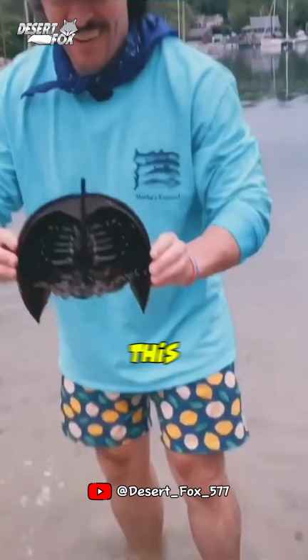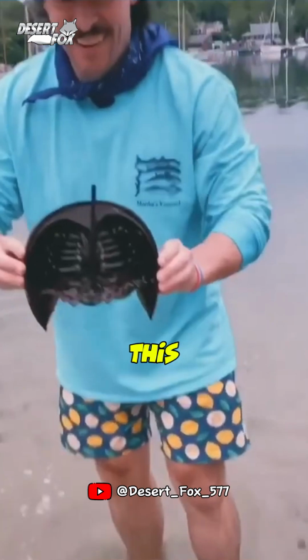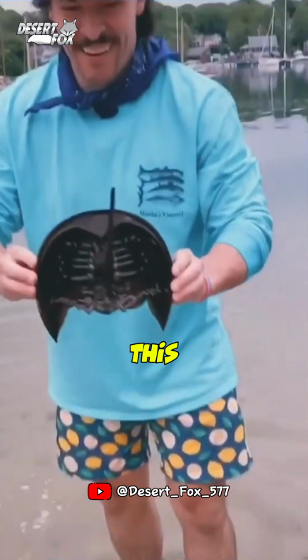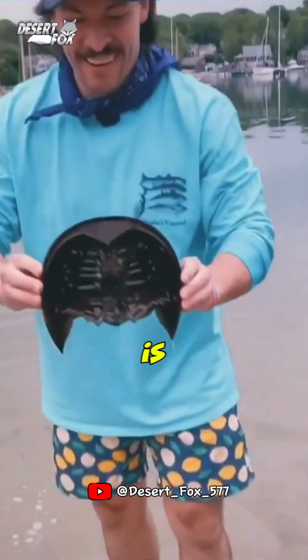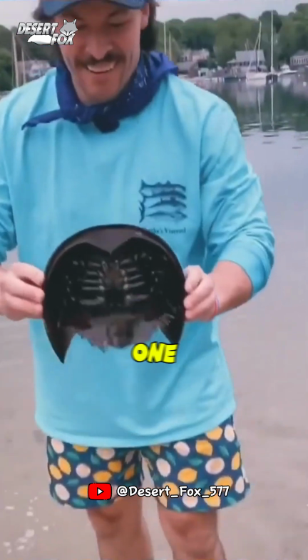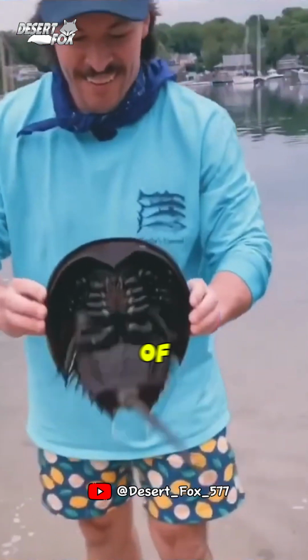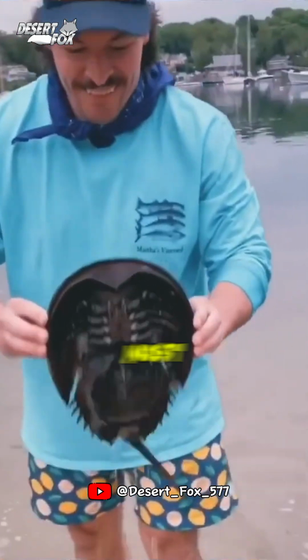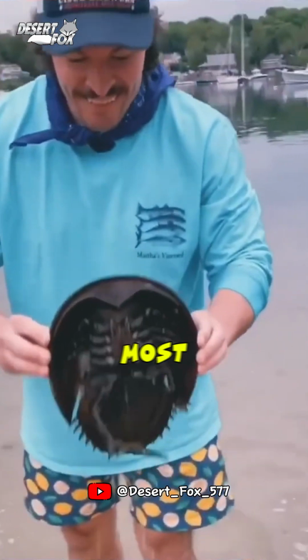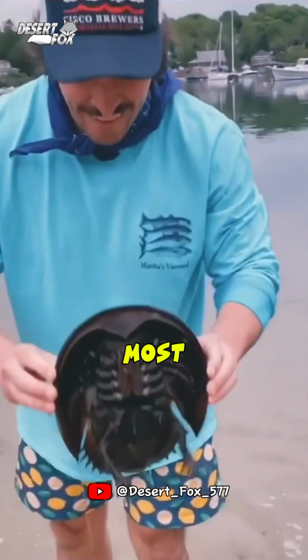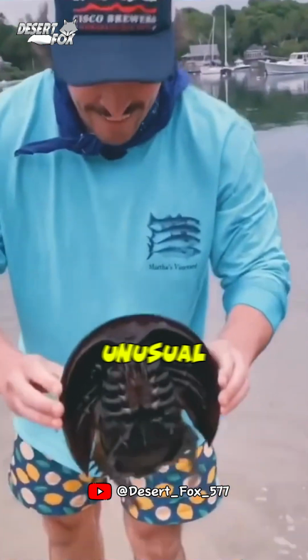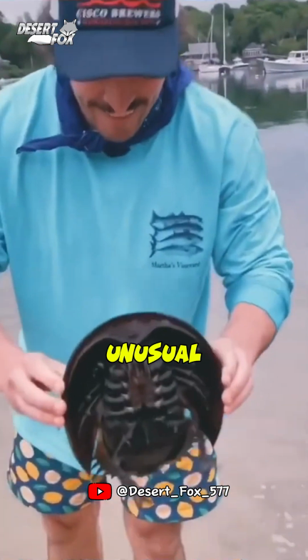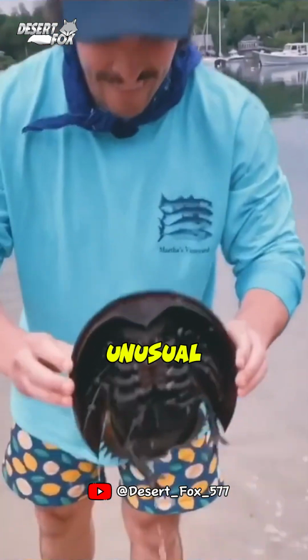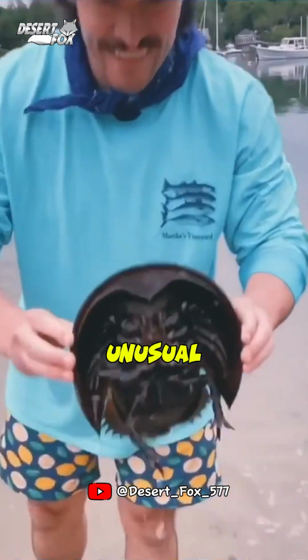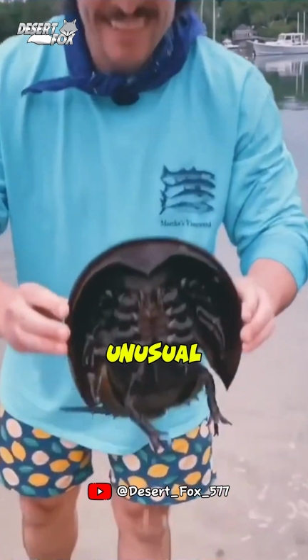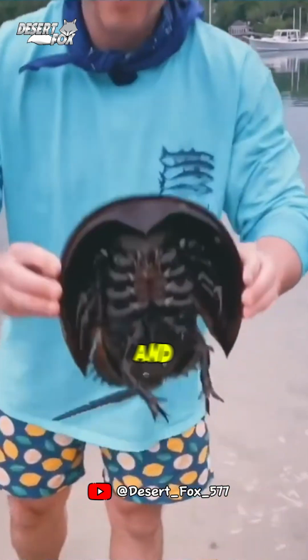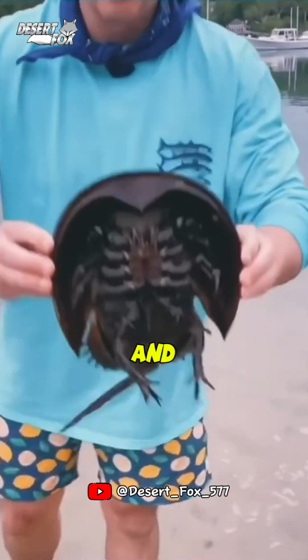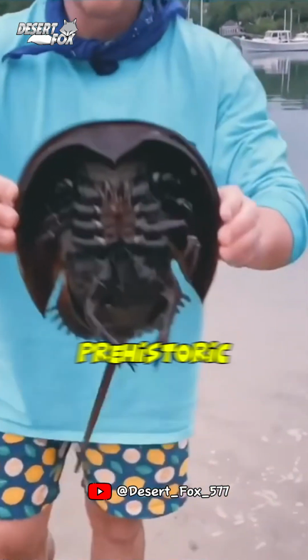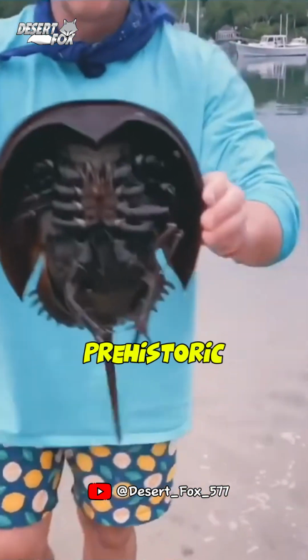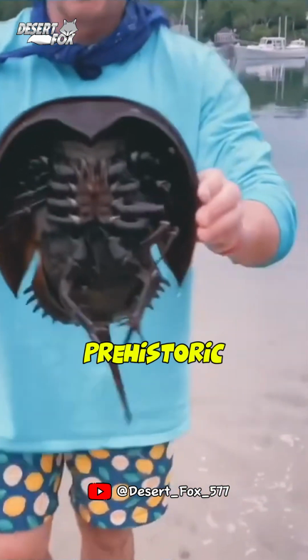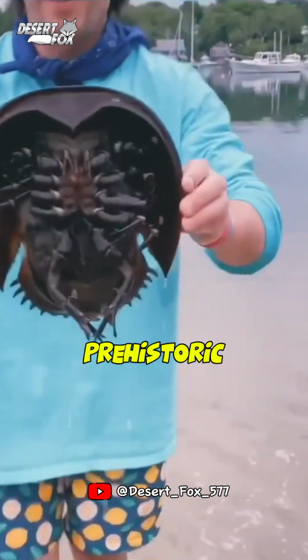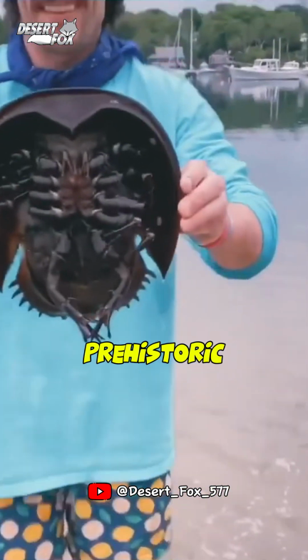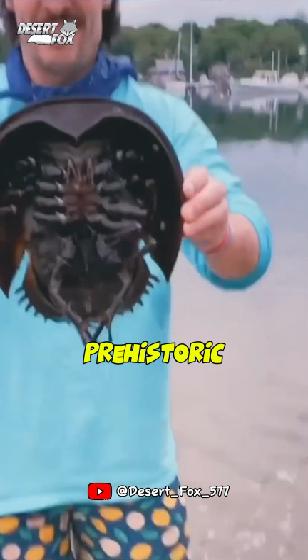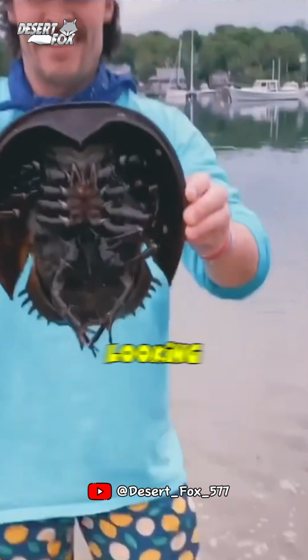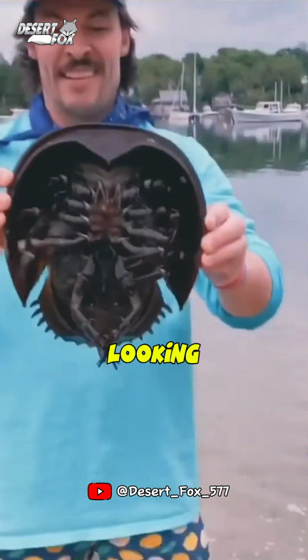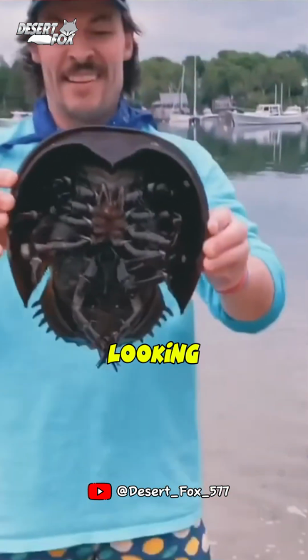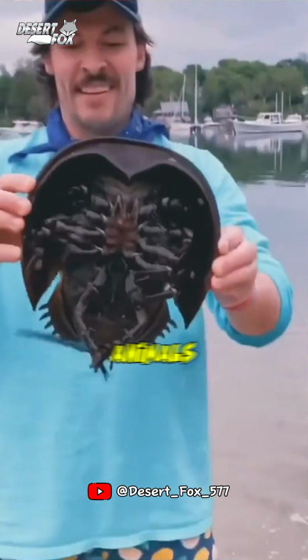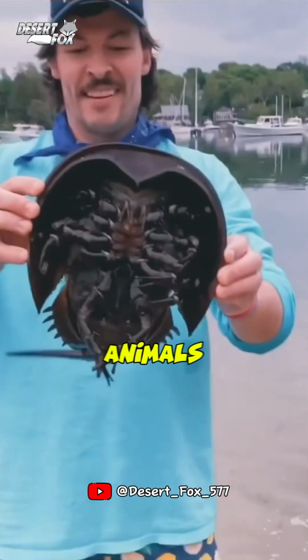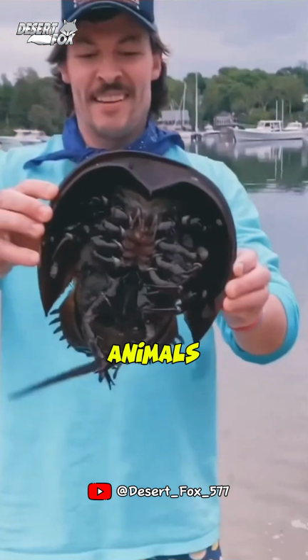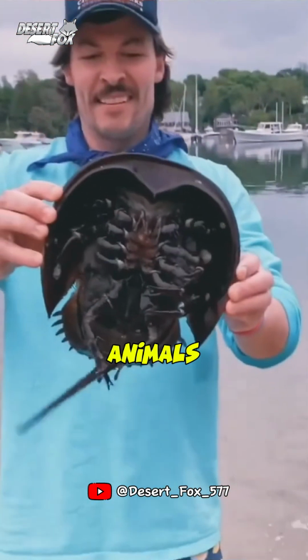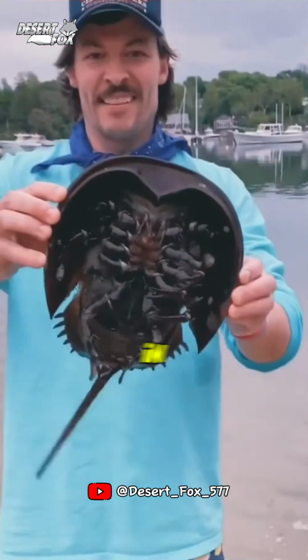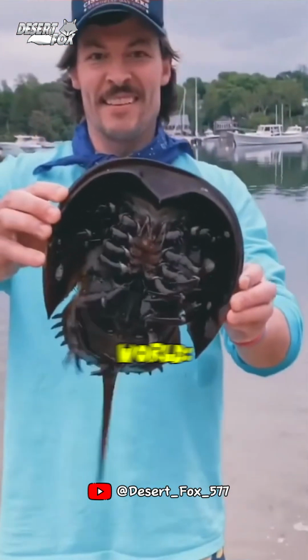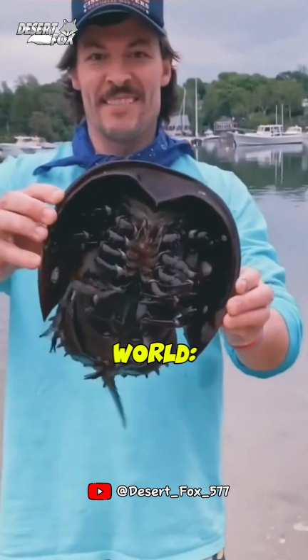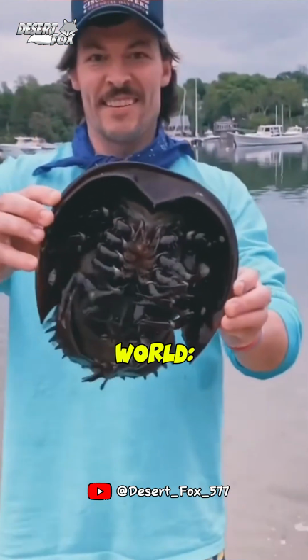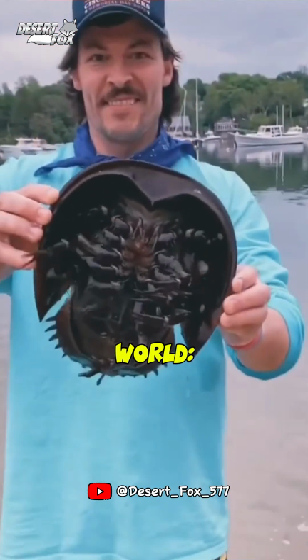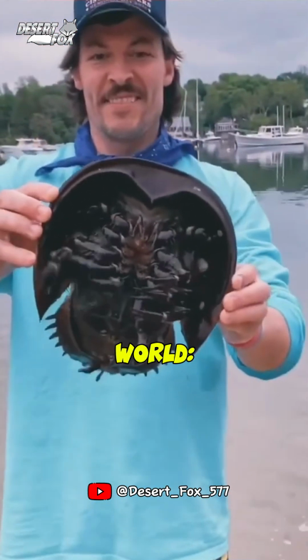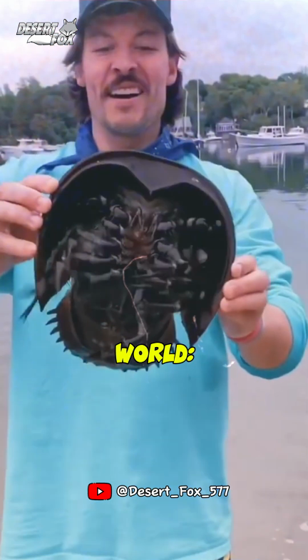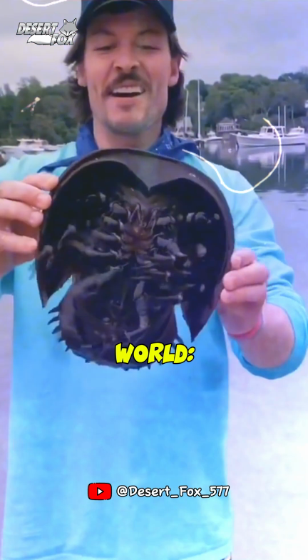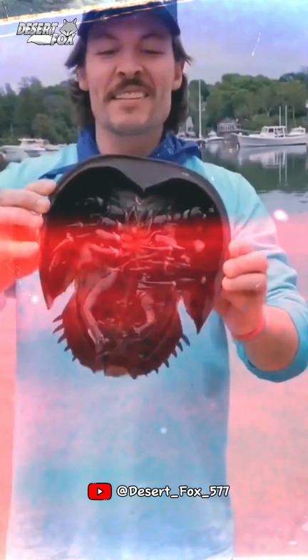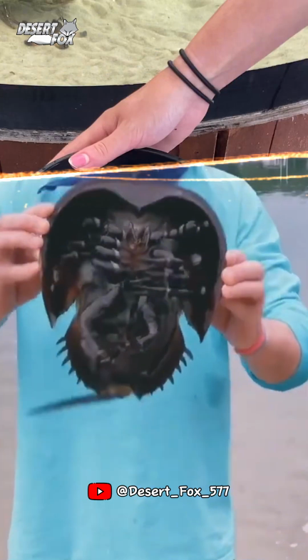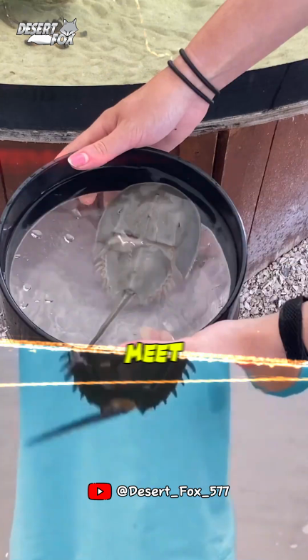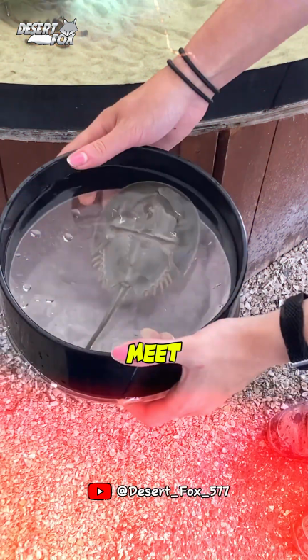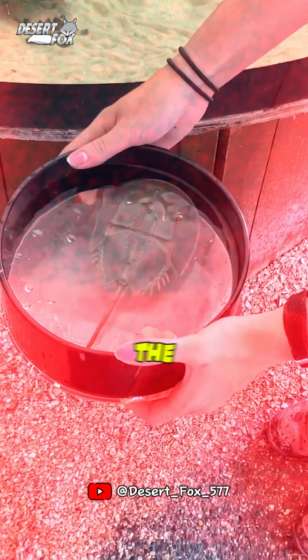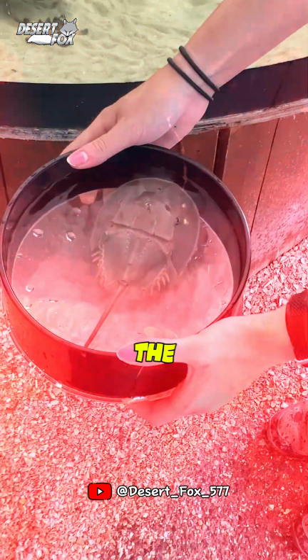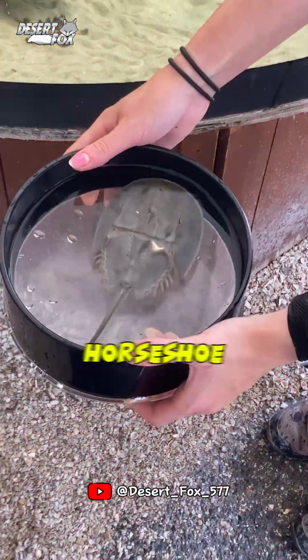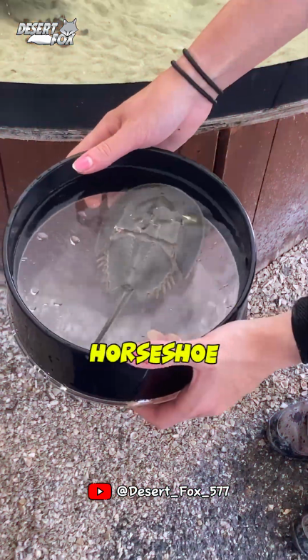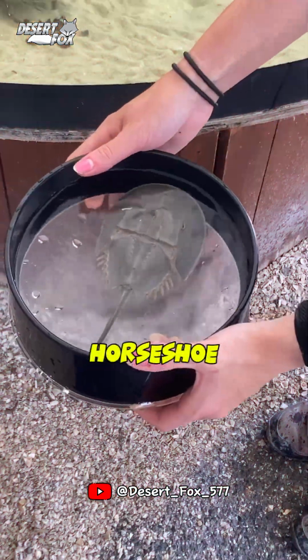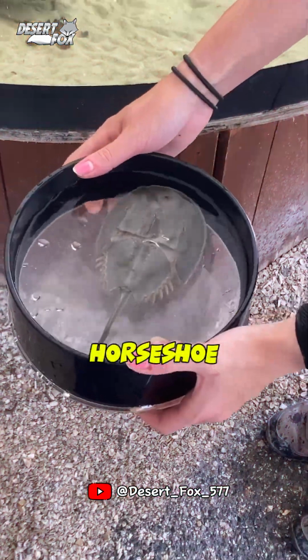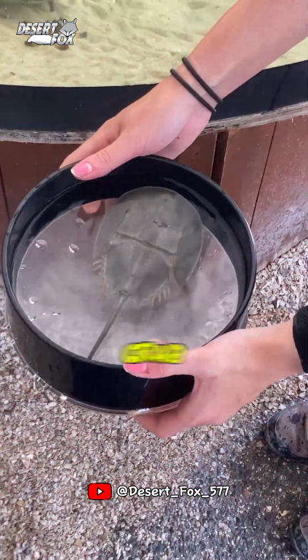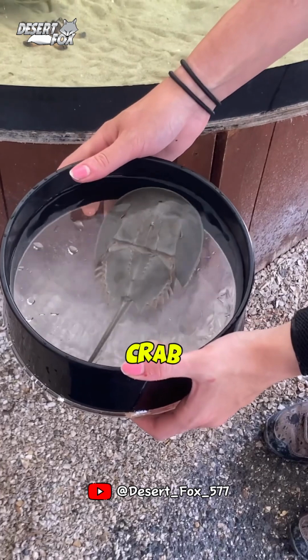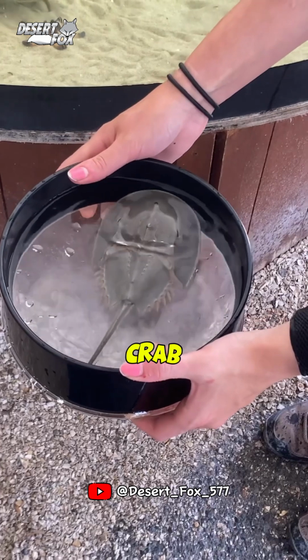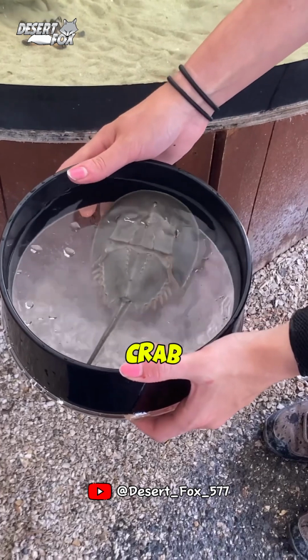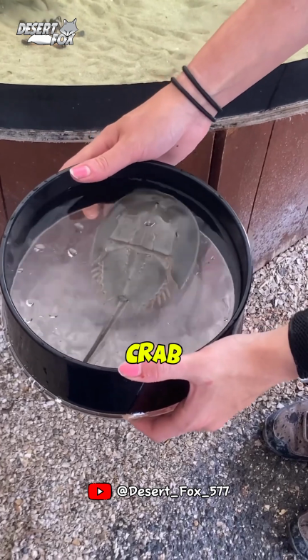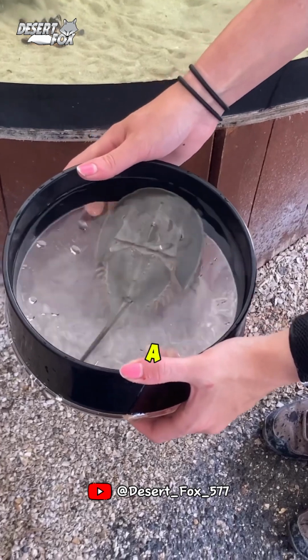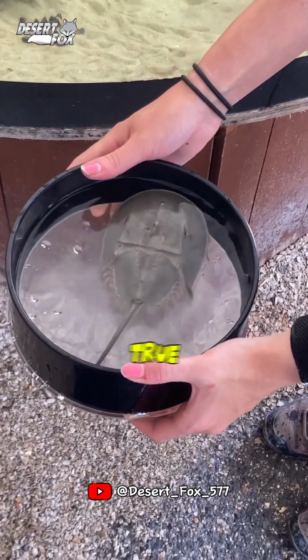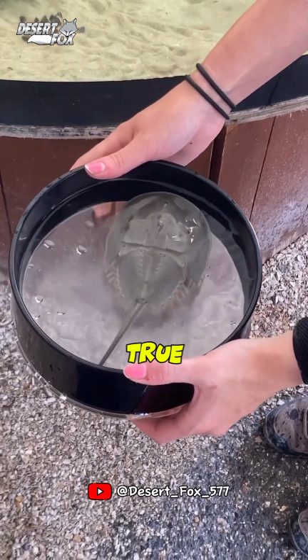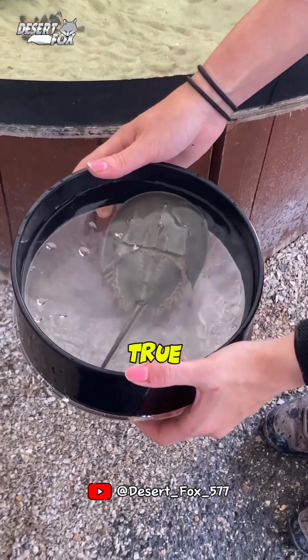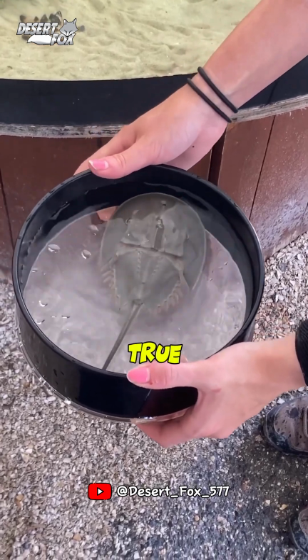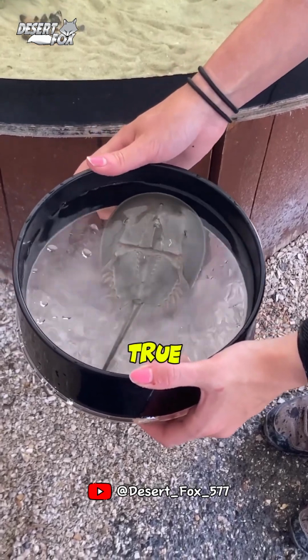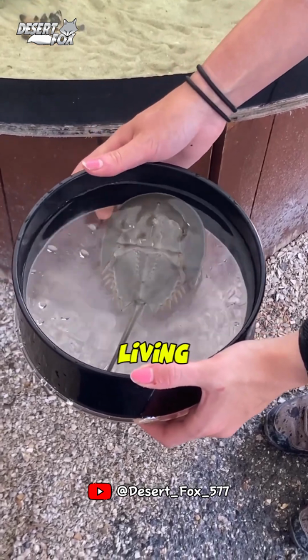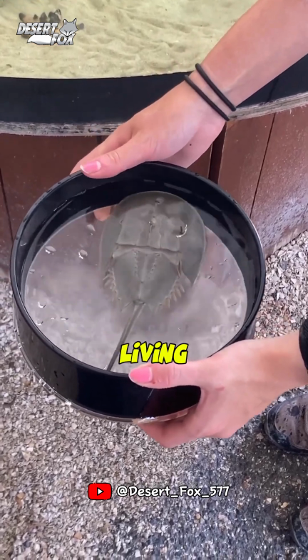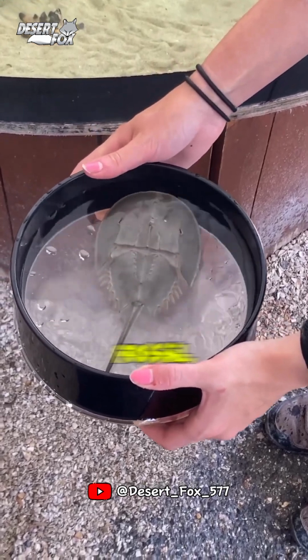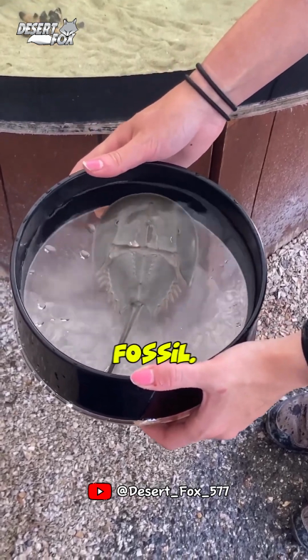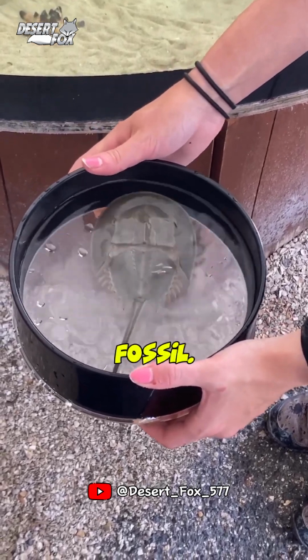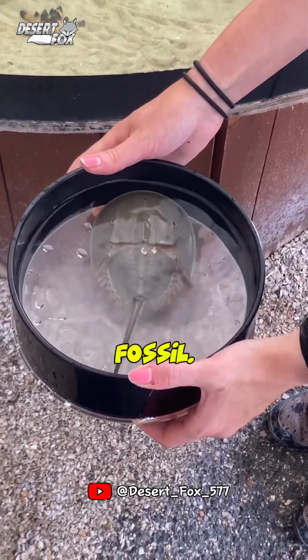This is one of the most unusual and prehistoric-looking animals in the world. Meet the horseshoe crab, a true living fossil.